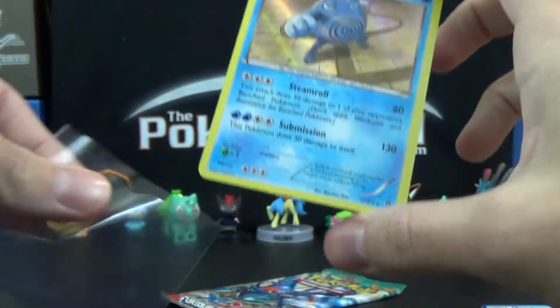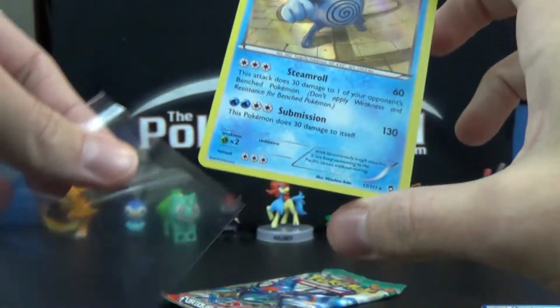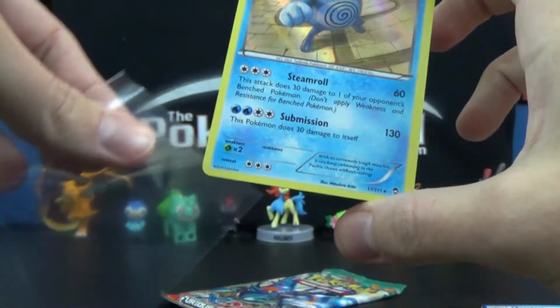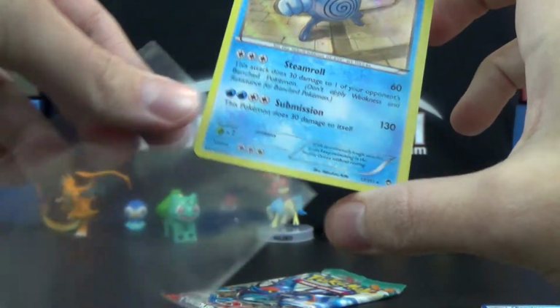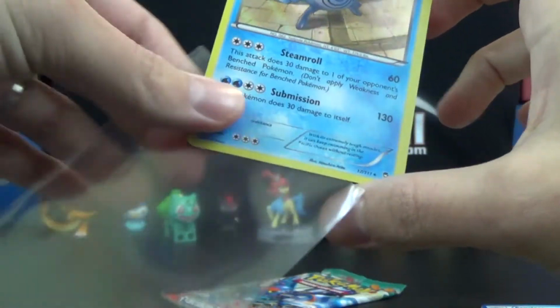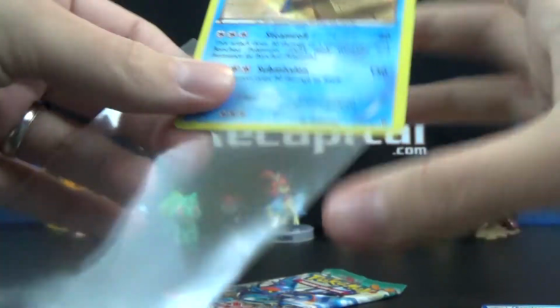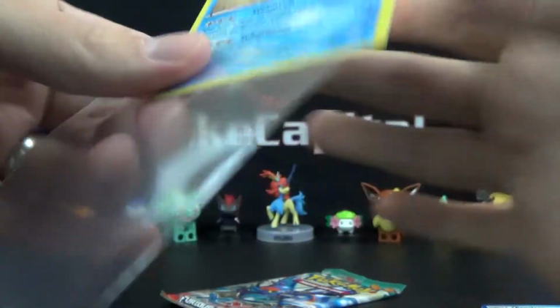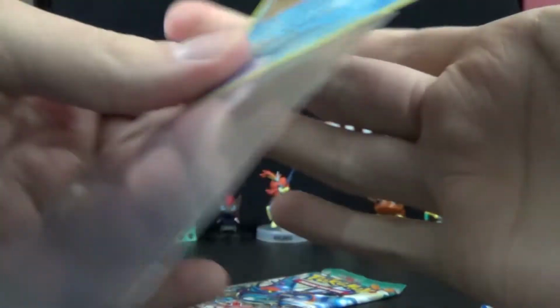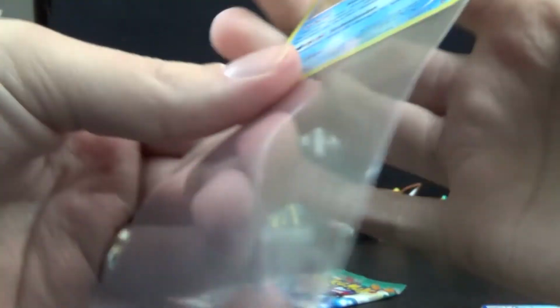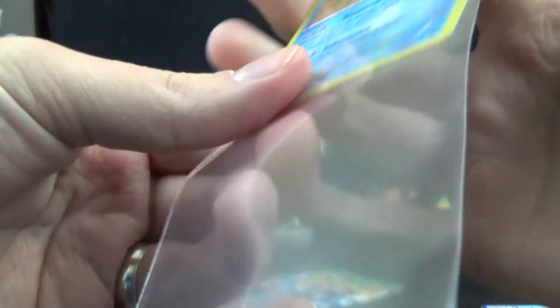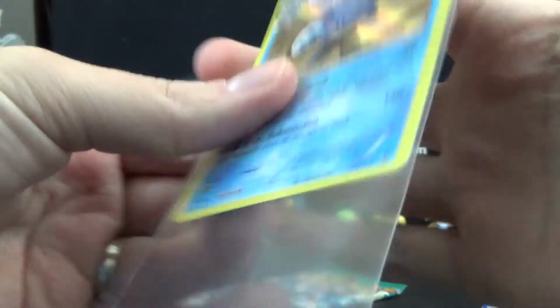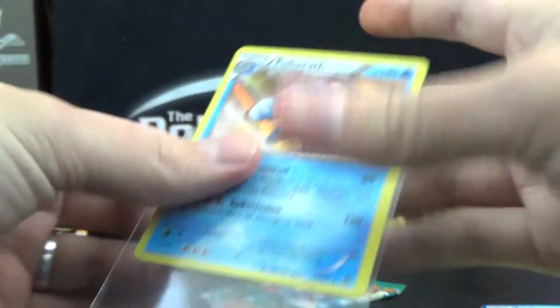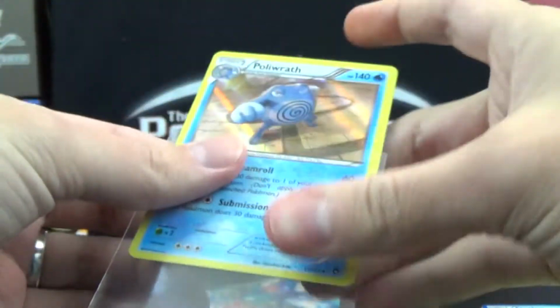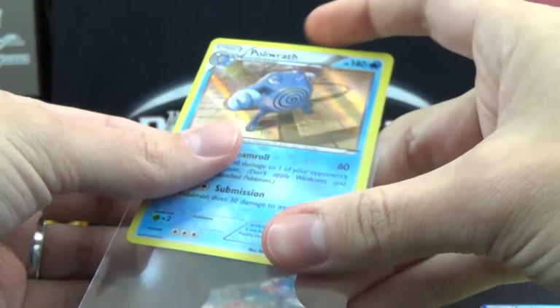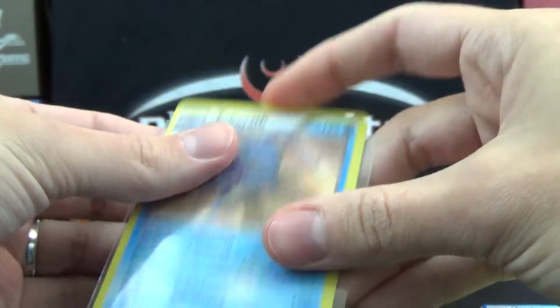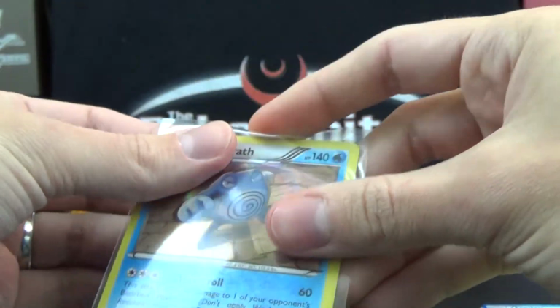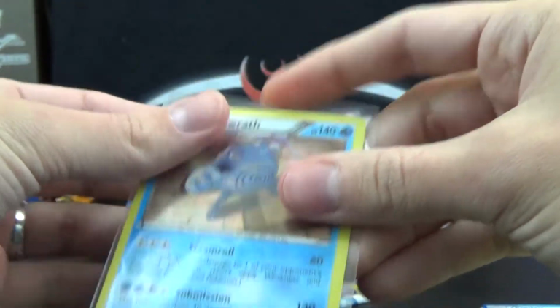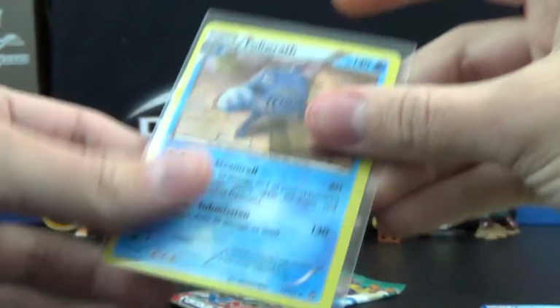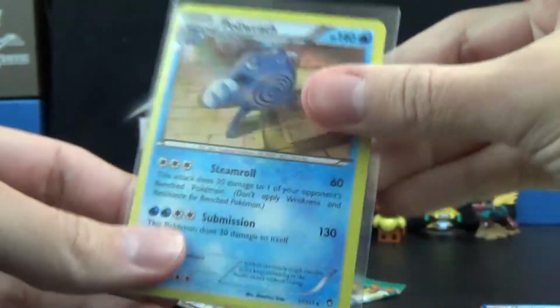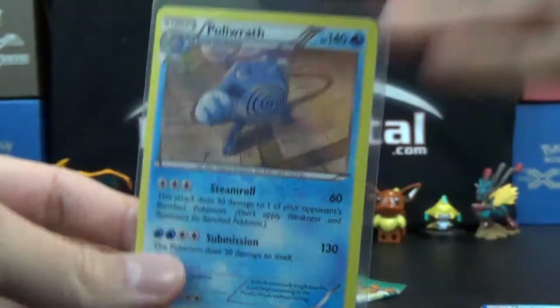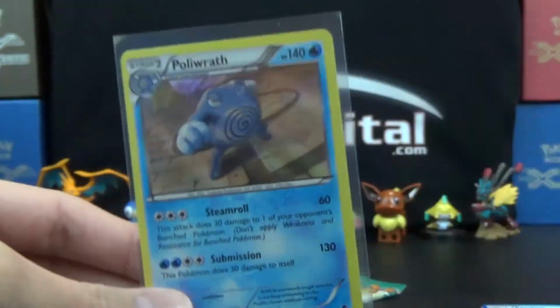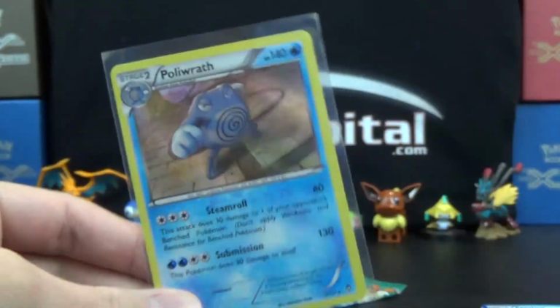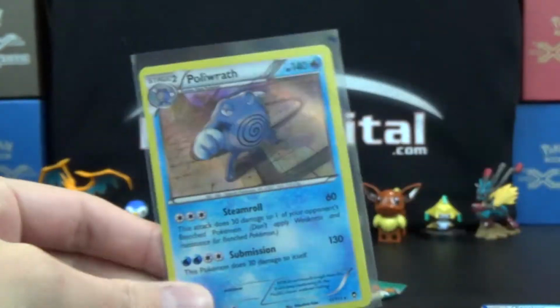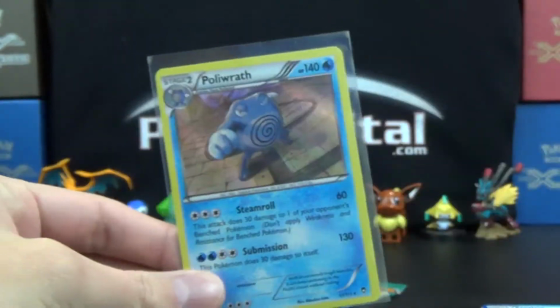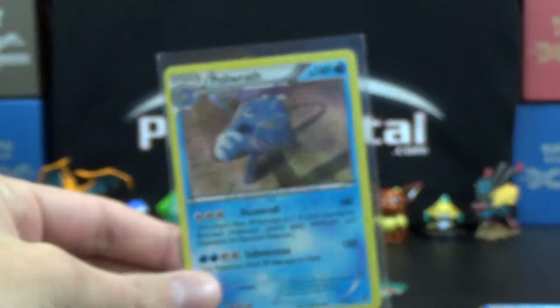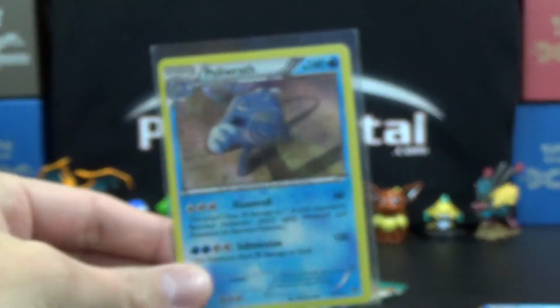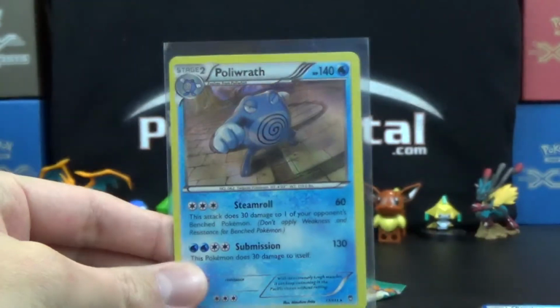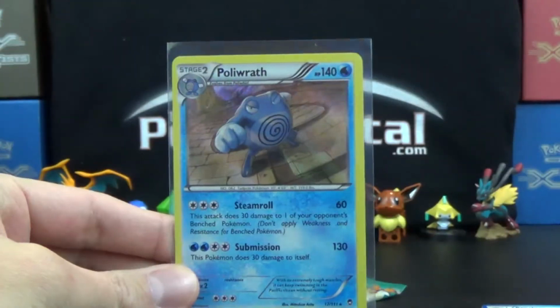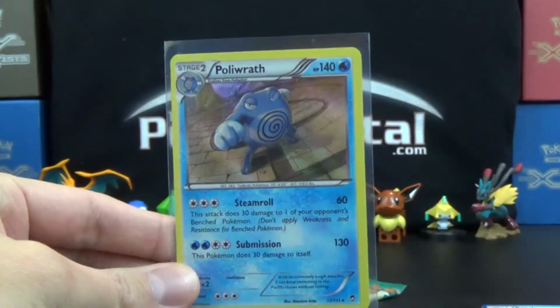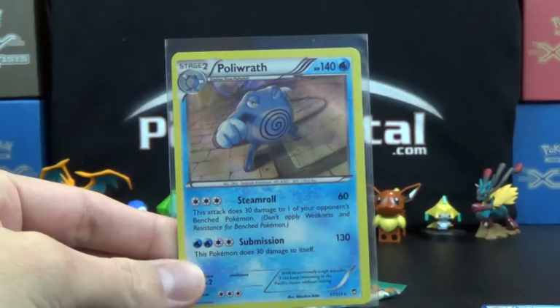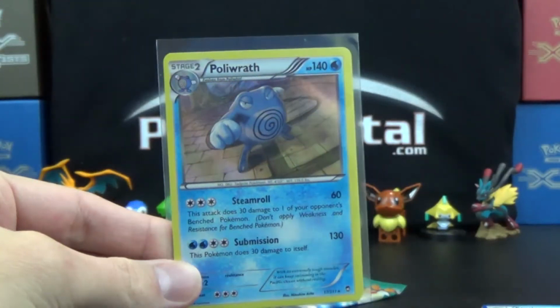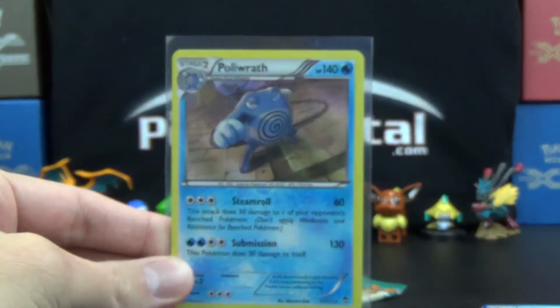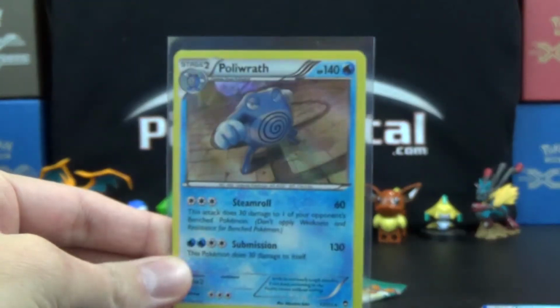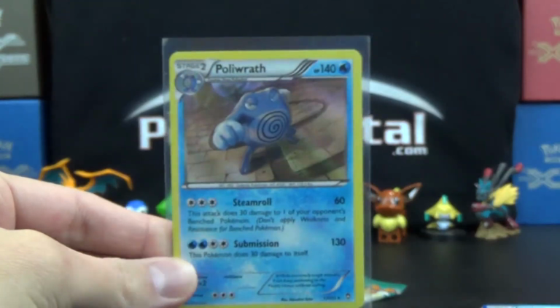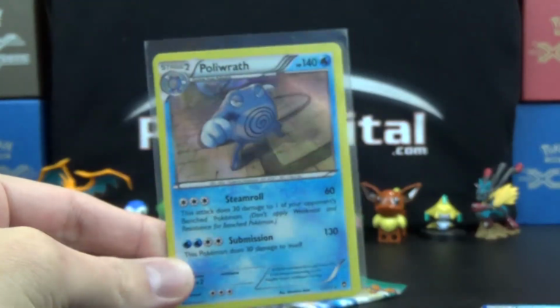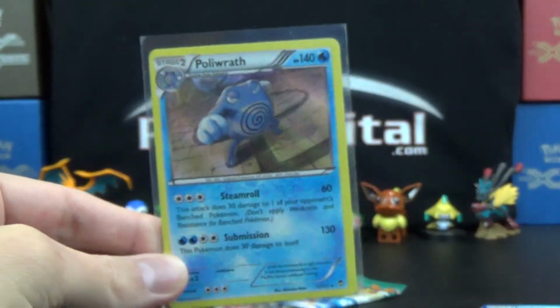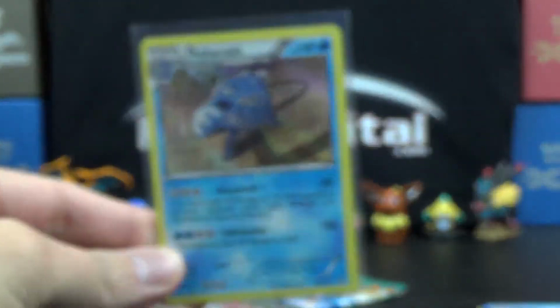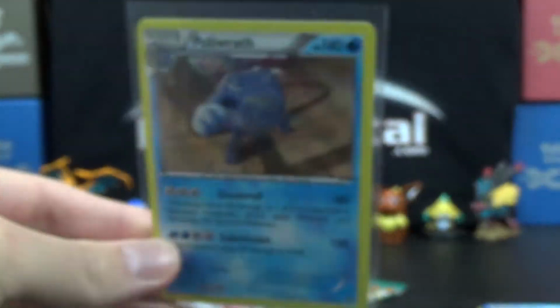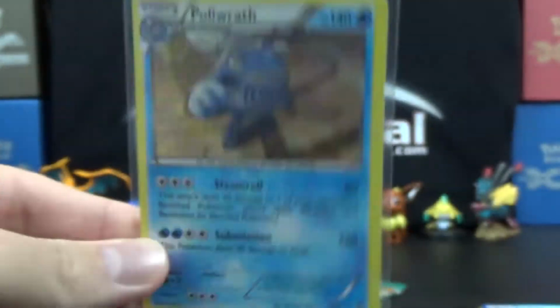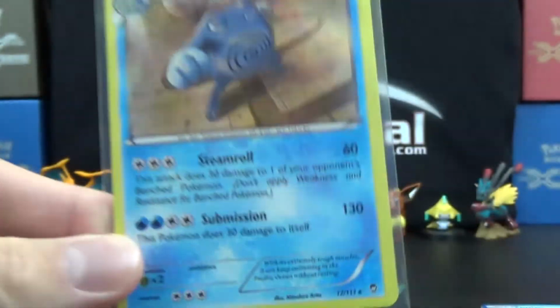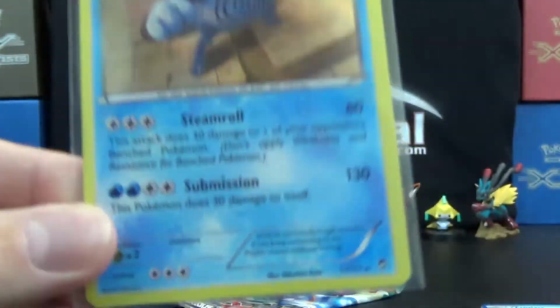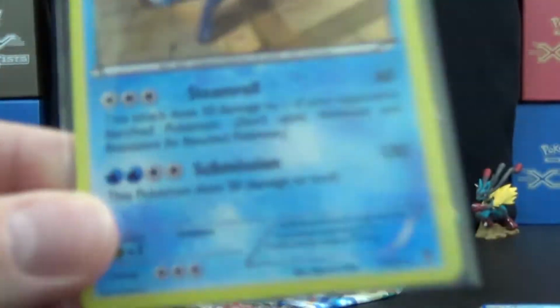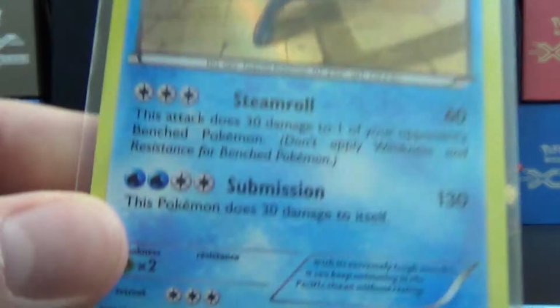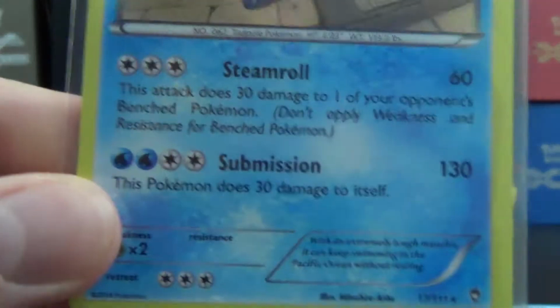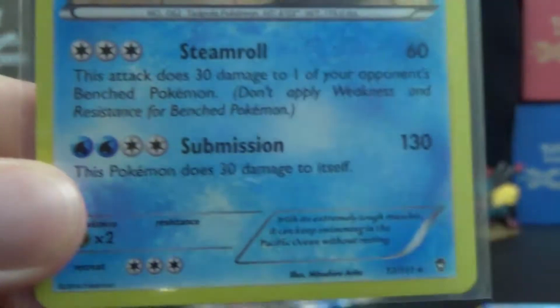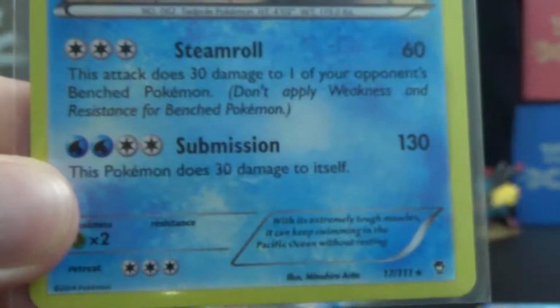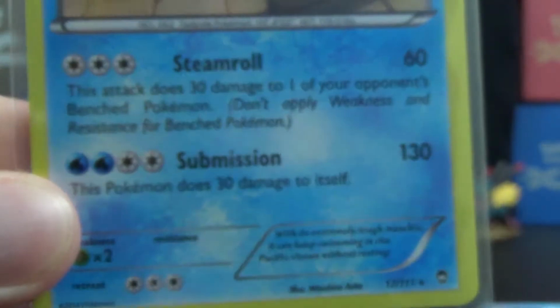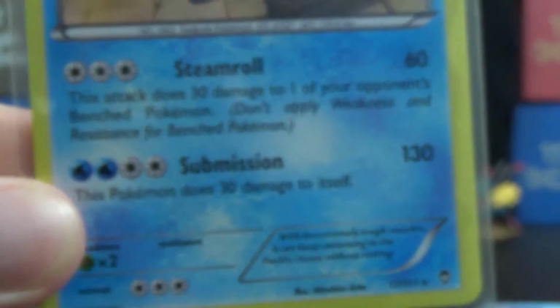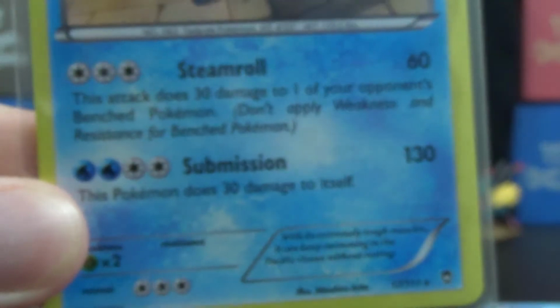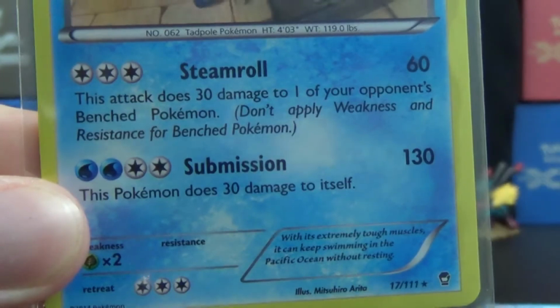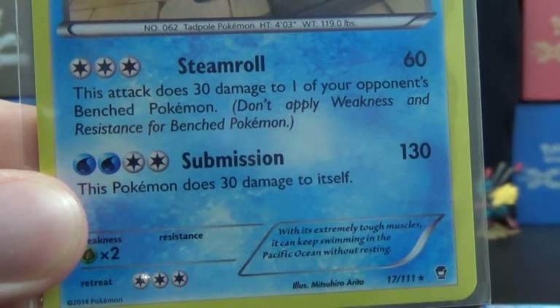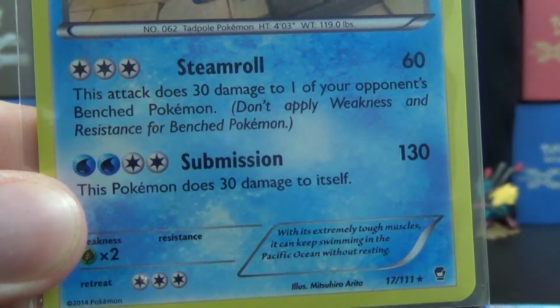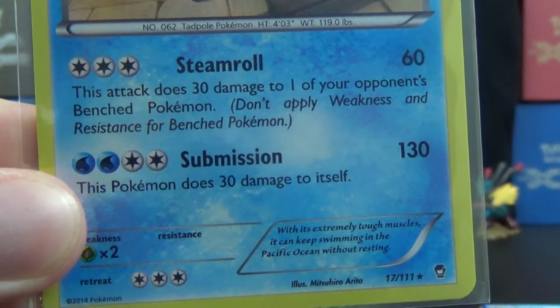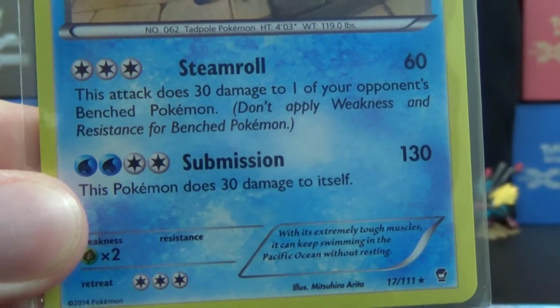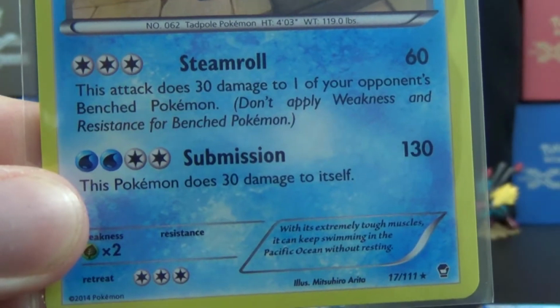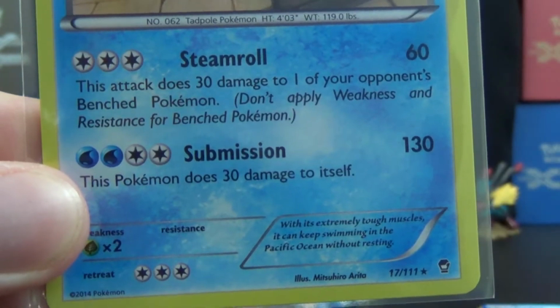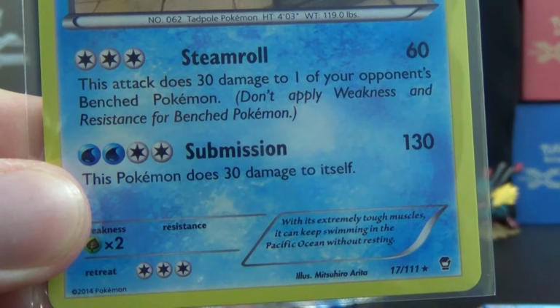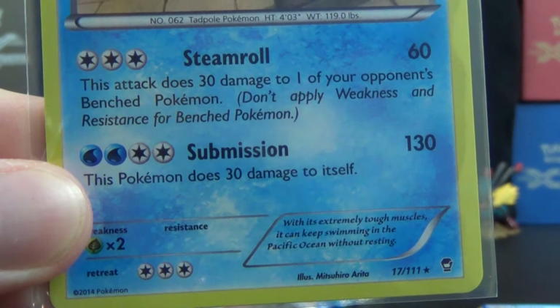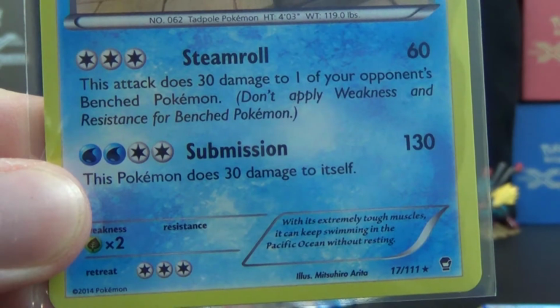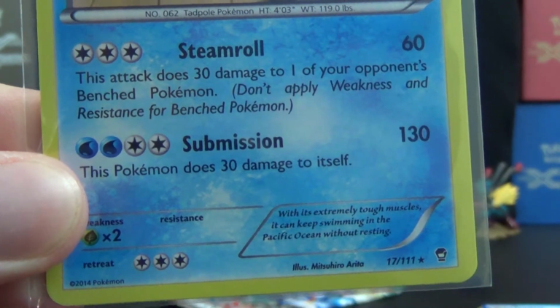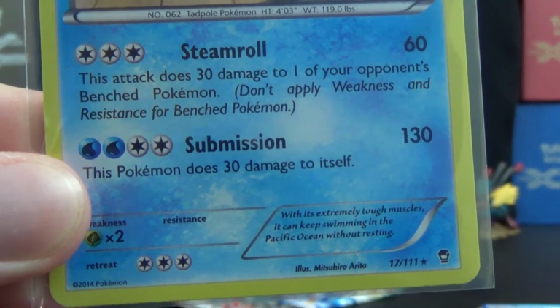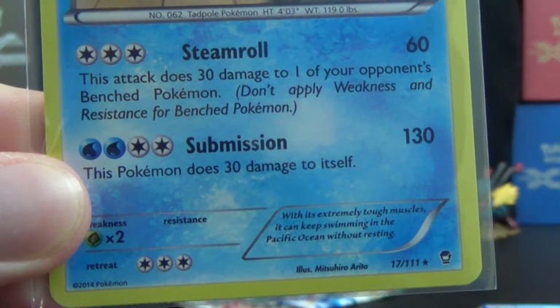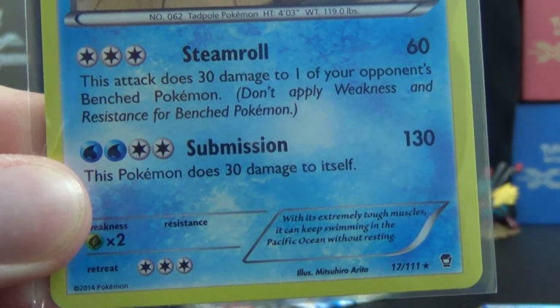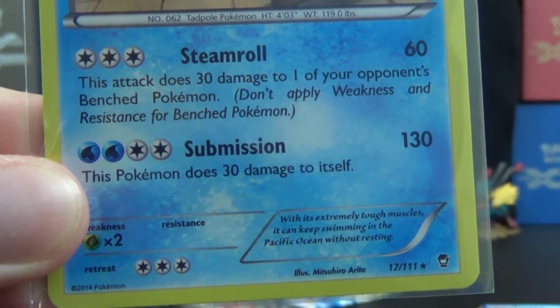So we won't get a total whiff of a tin, which has happened to me before. We get our Hollow Poliwrath with Steamroll and Submission.